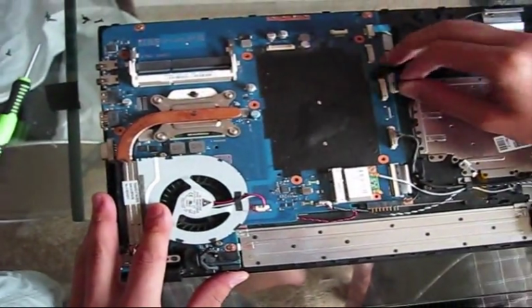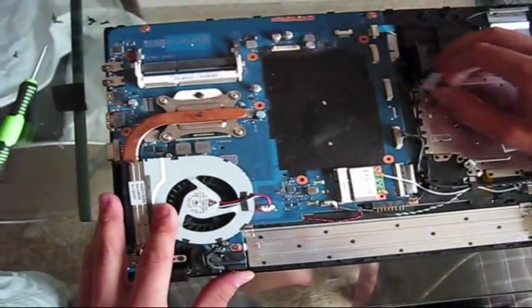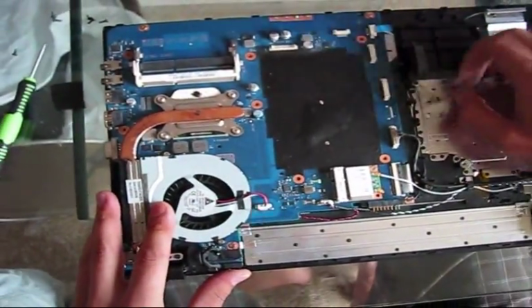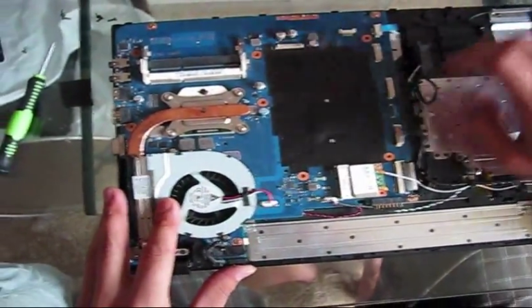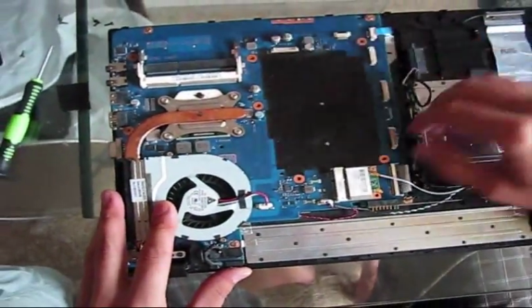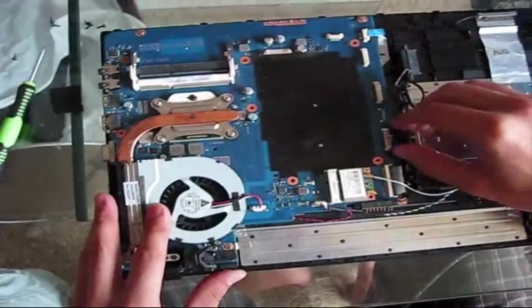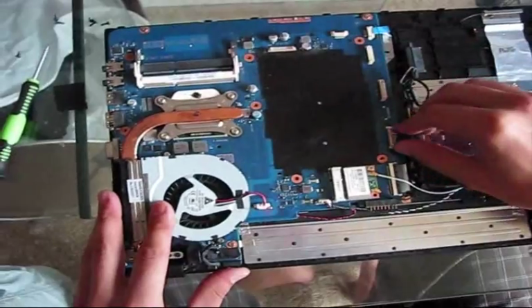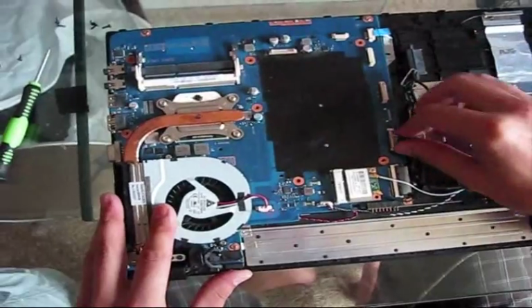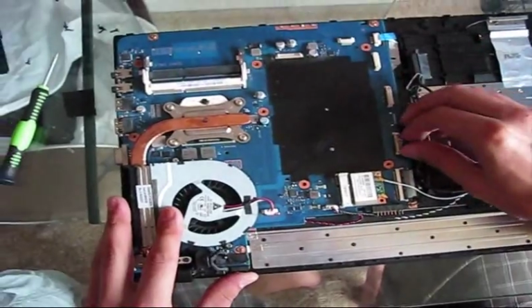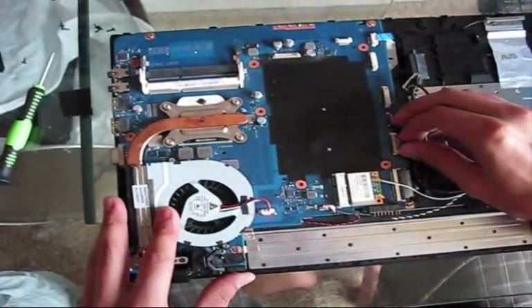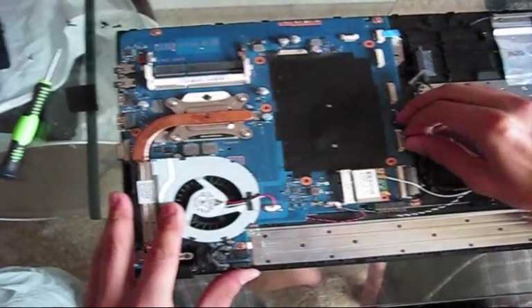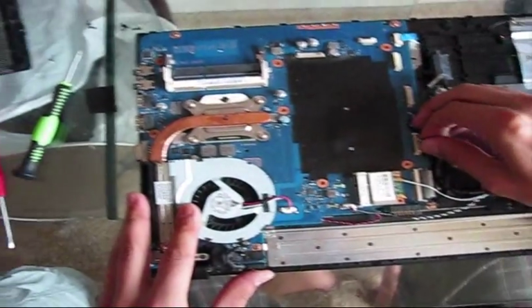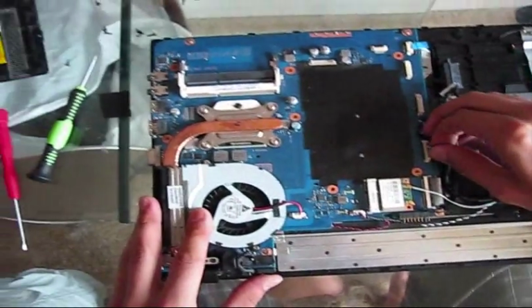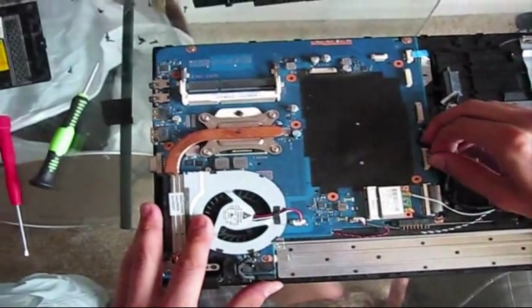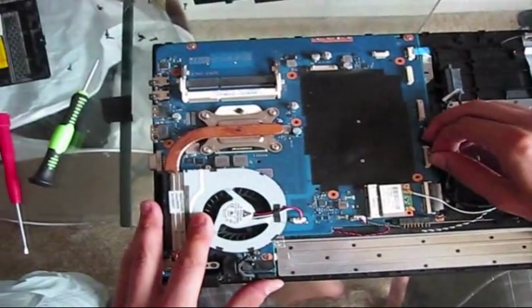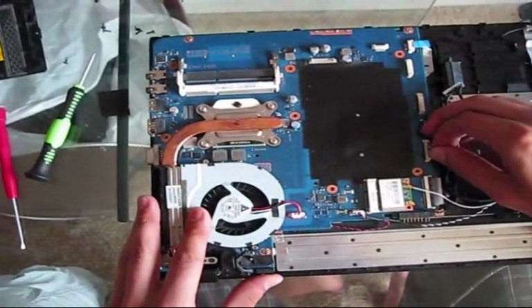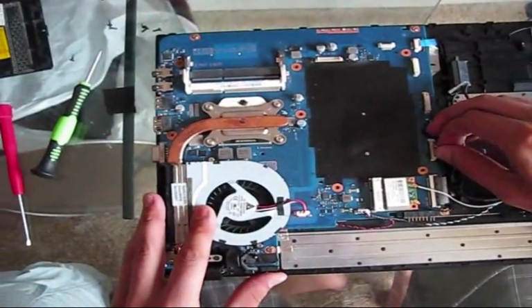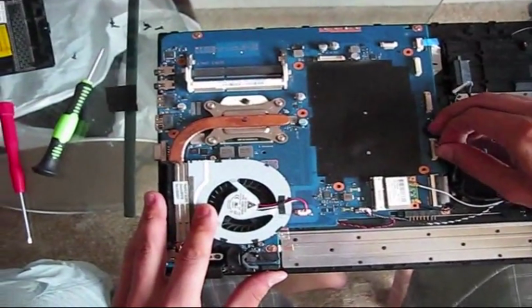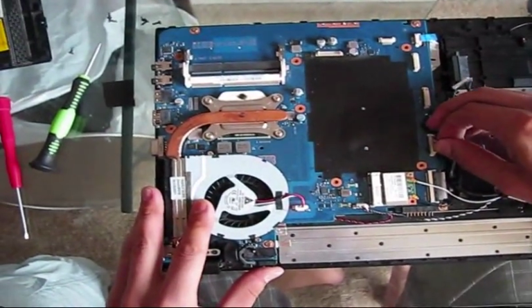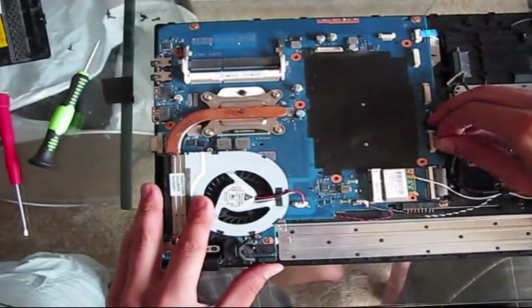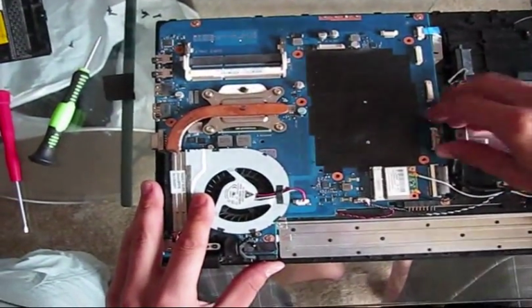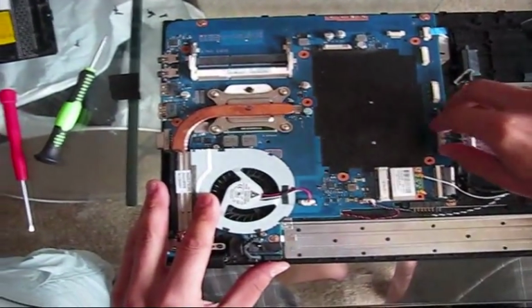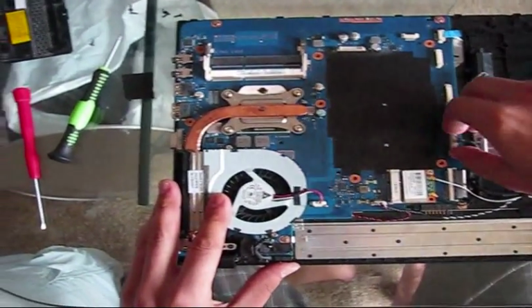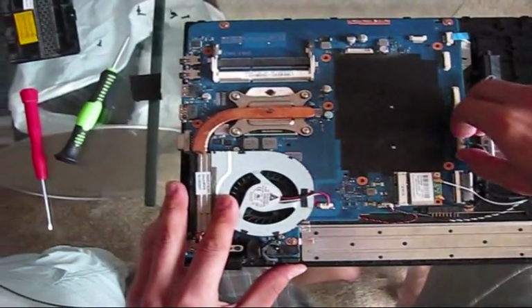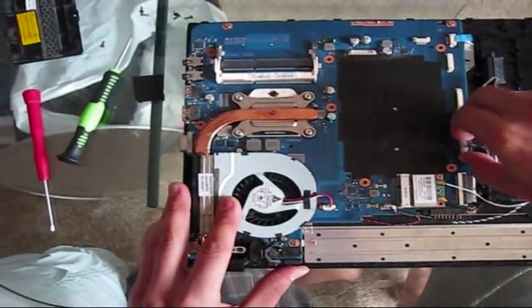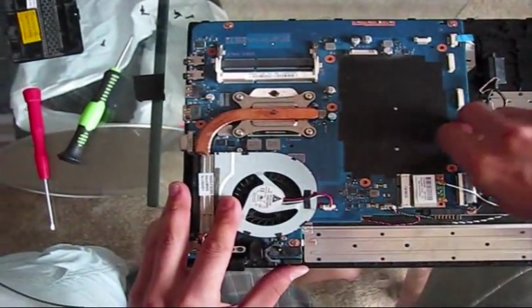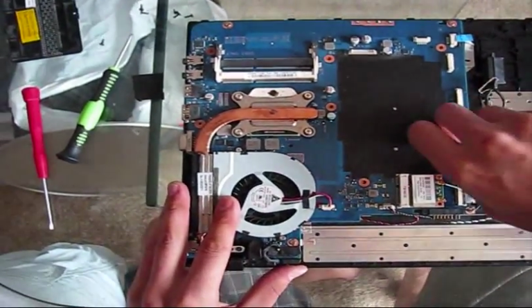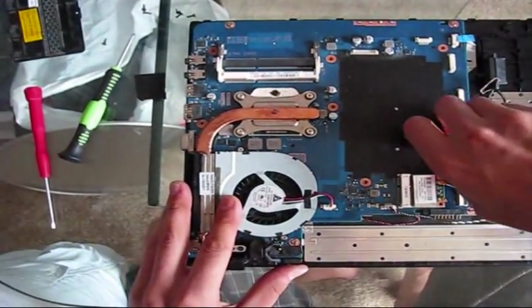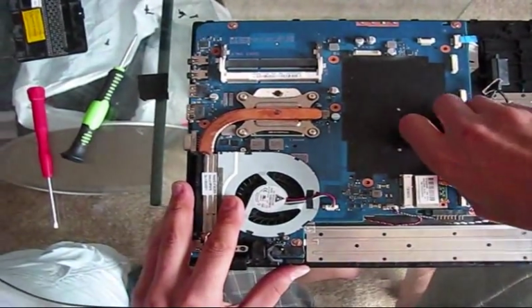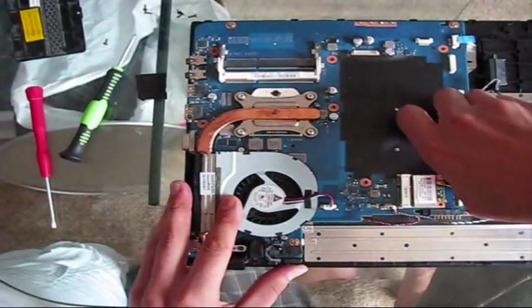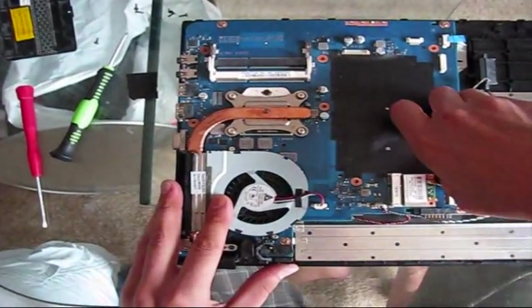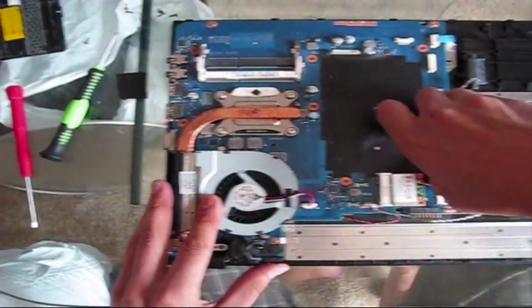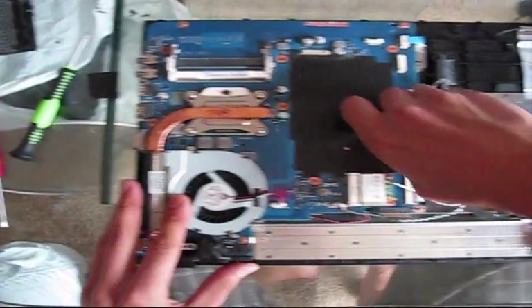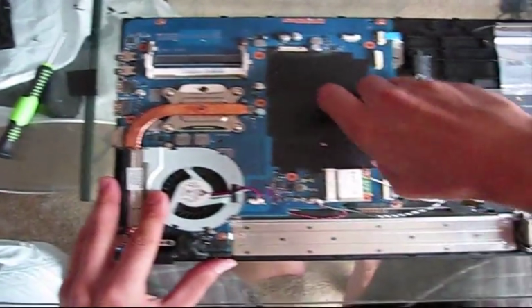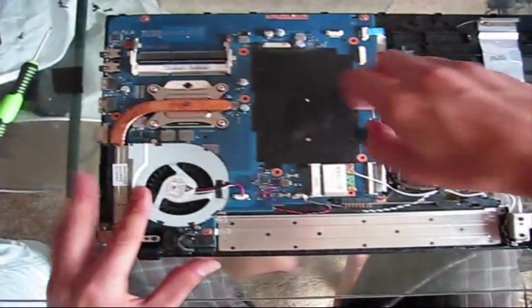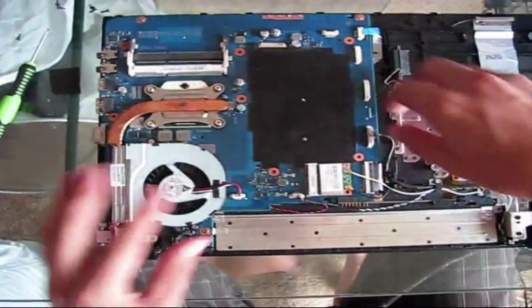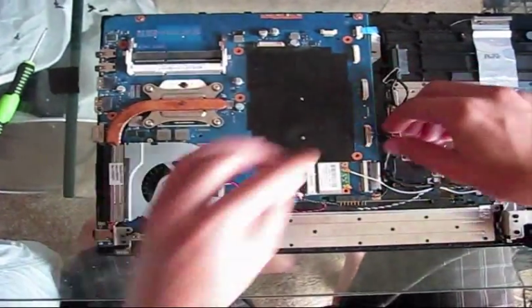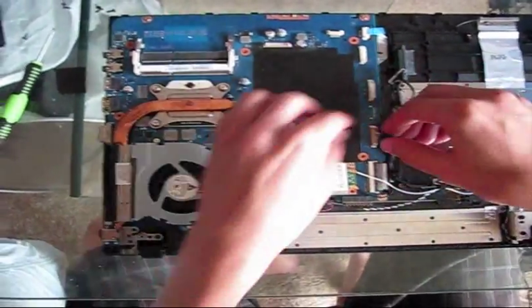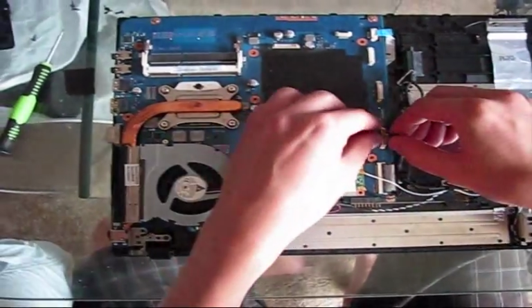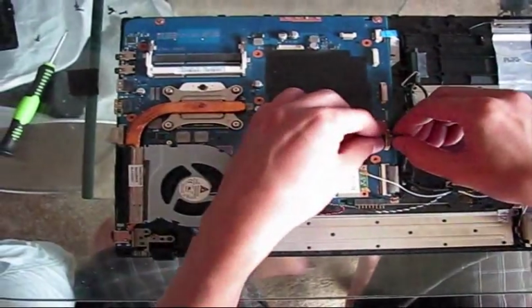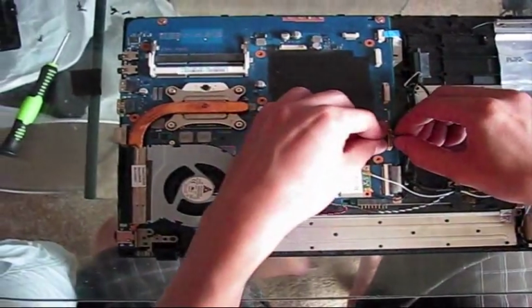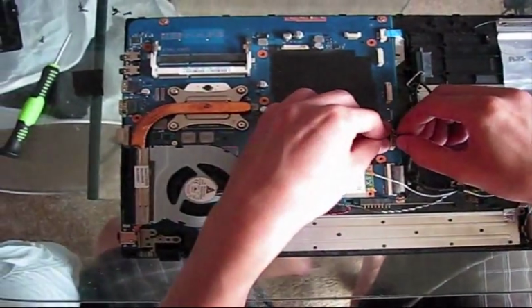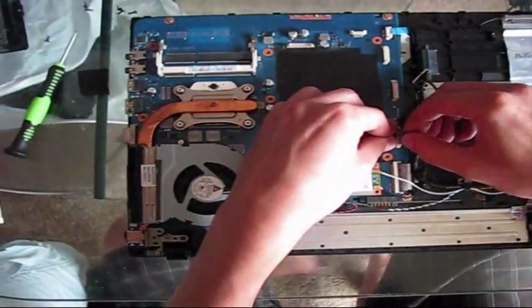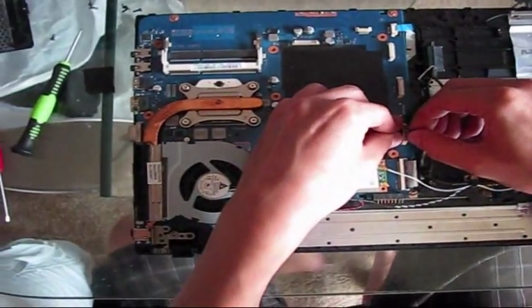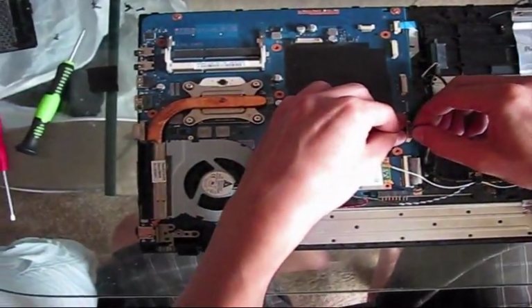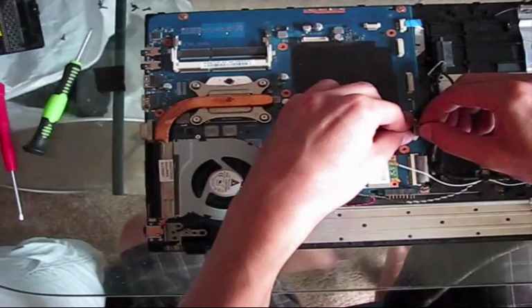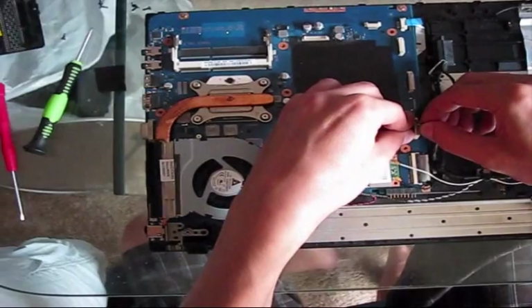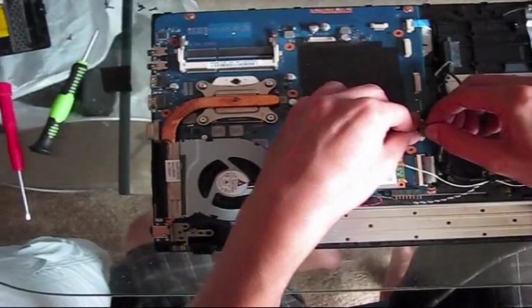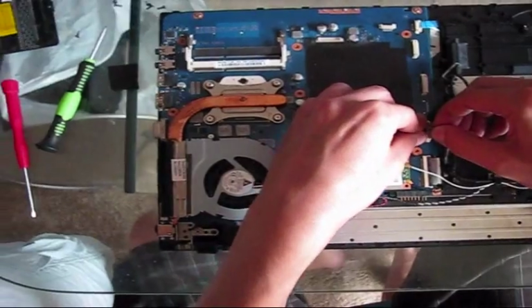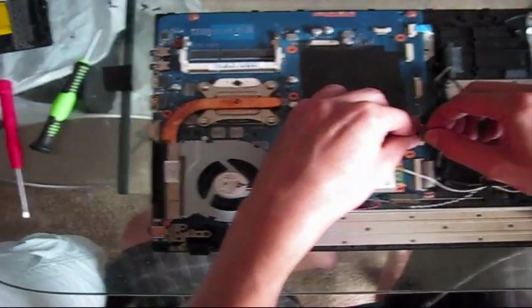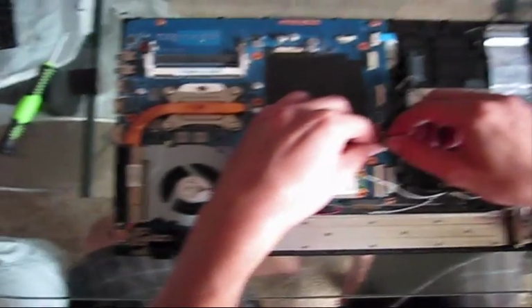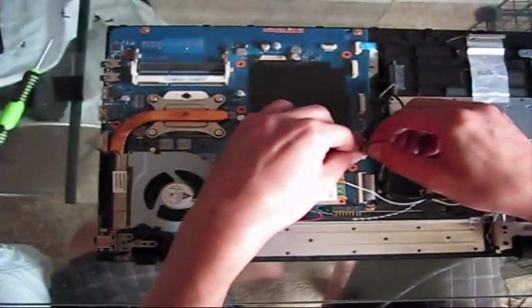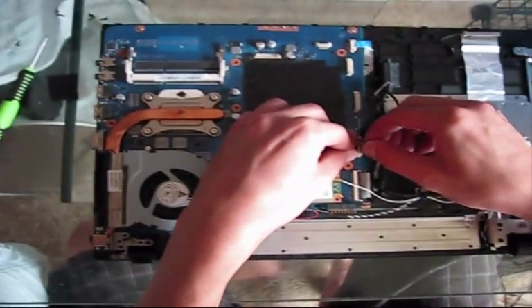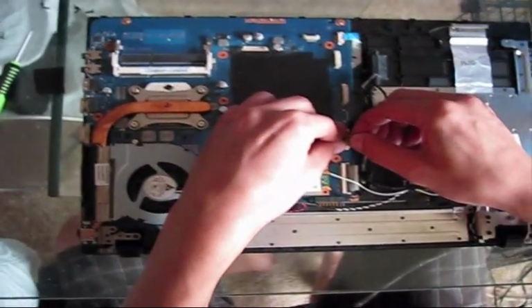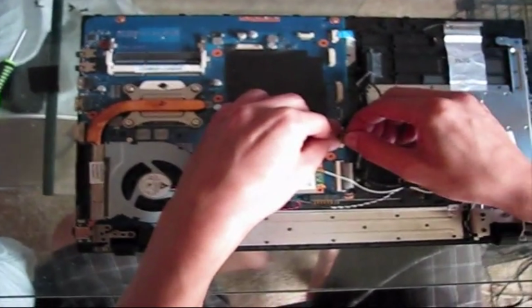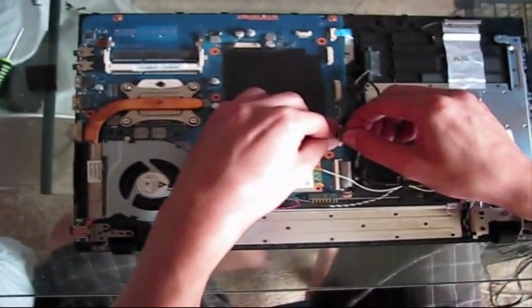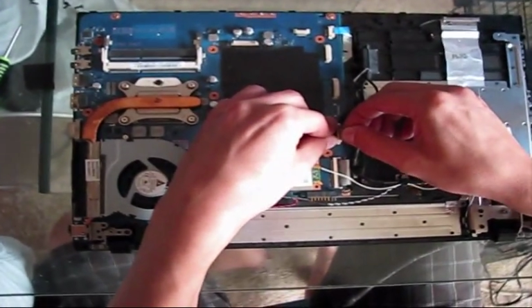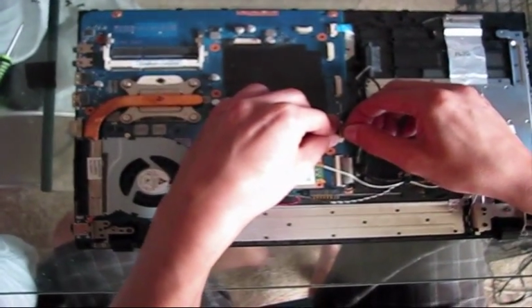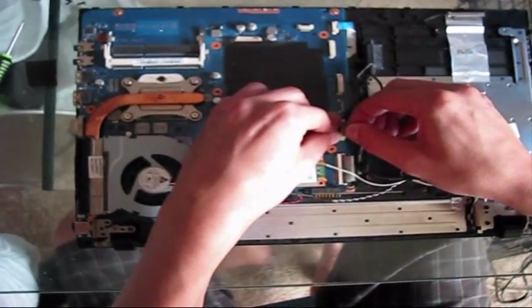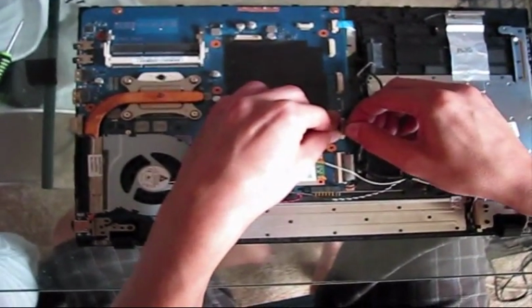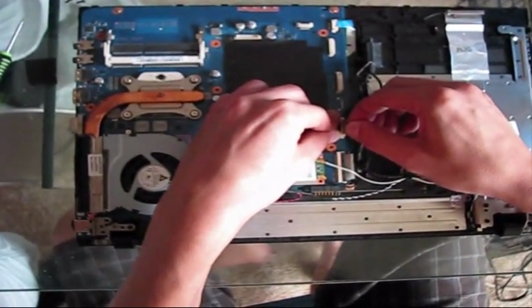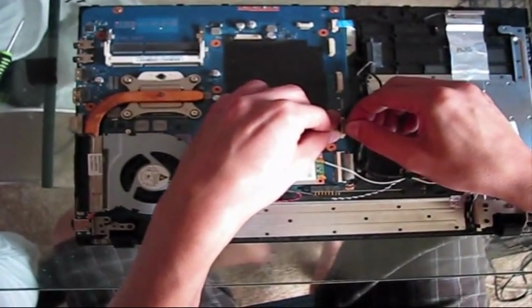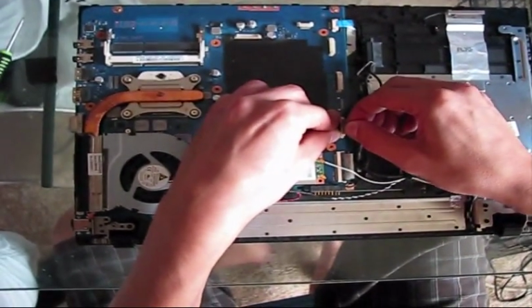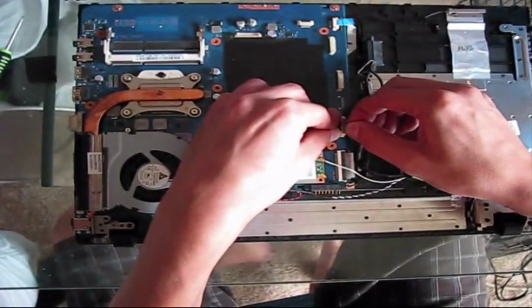As mentioned previously, the connectors are very fragile. You can use your fingertips to disconnect them, or a small flat screwdriver.